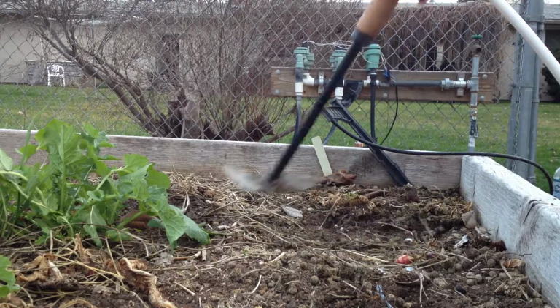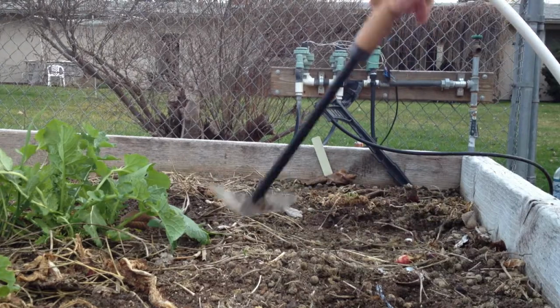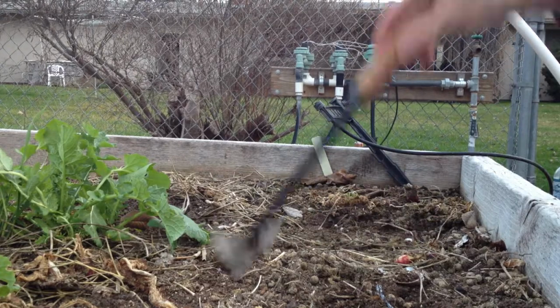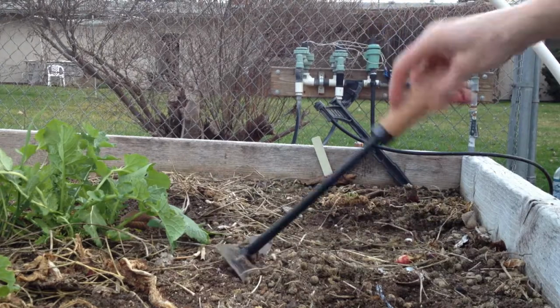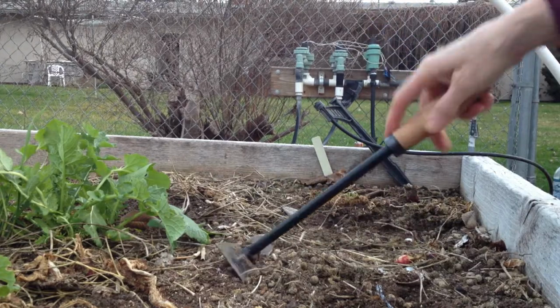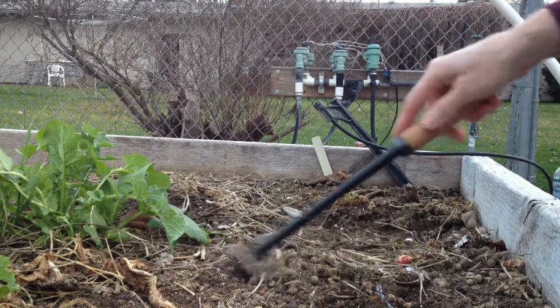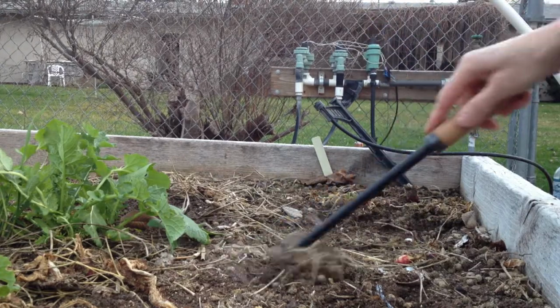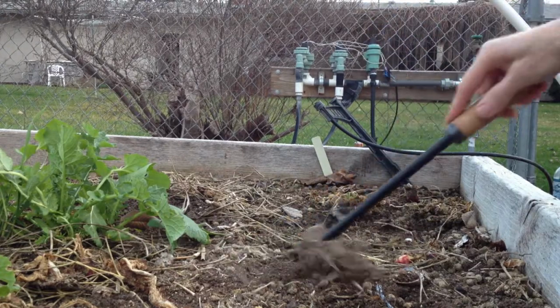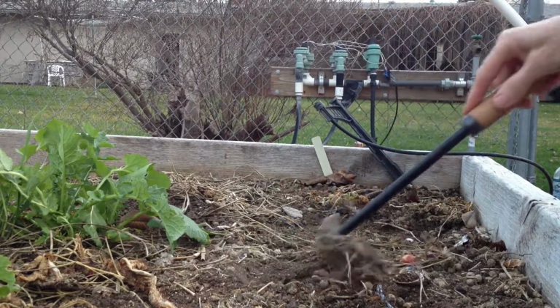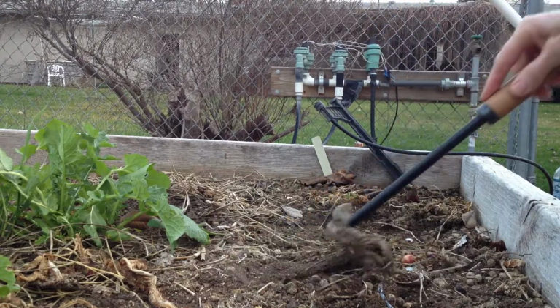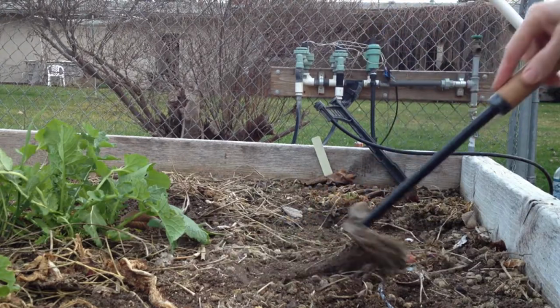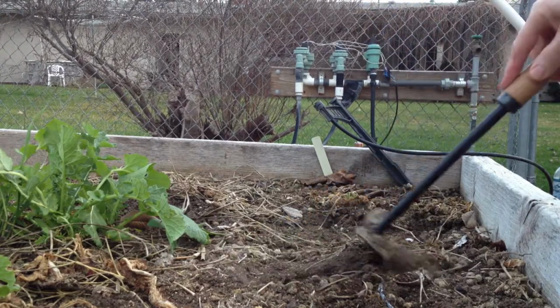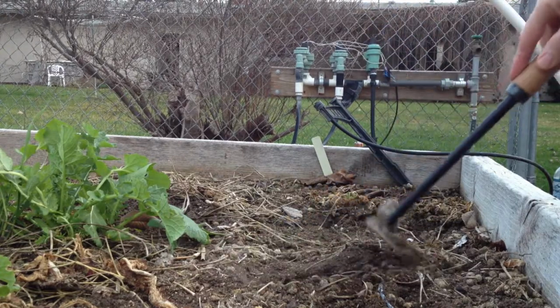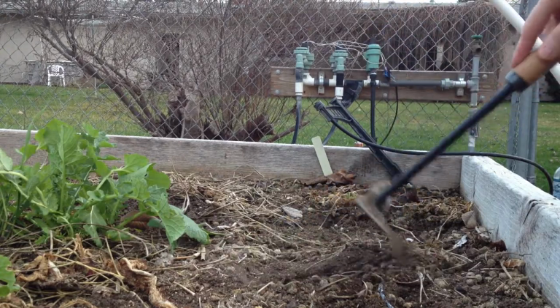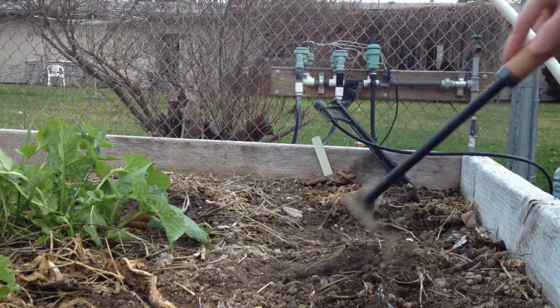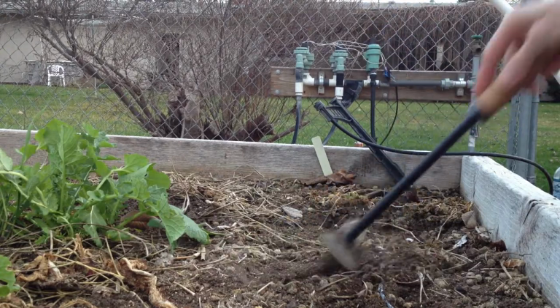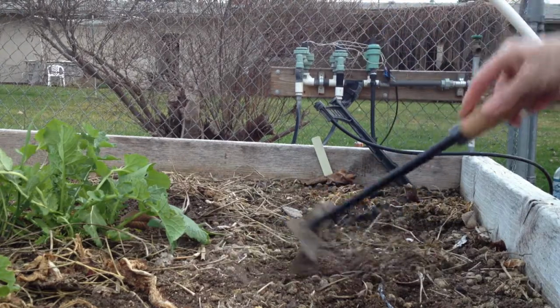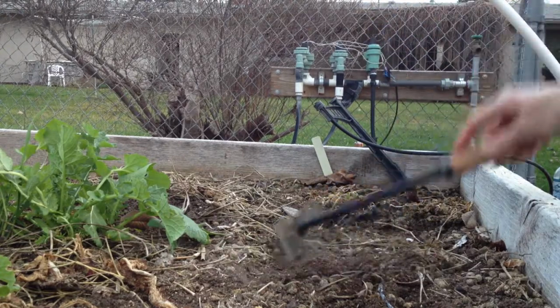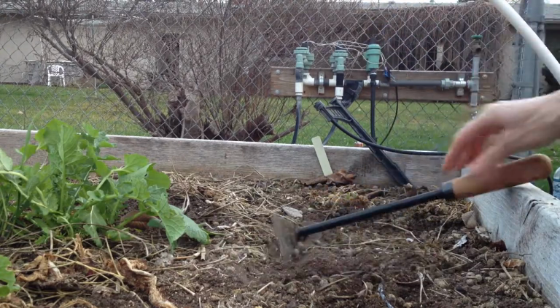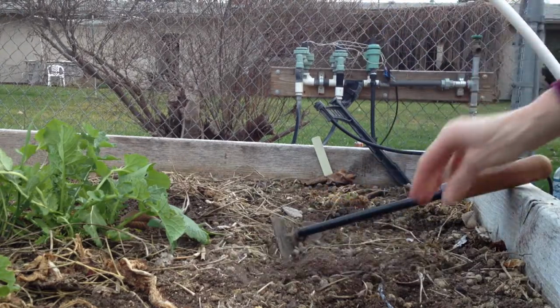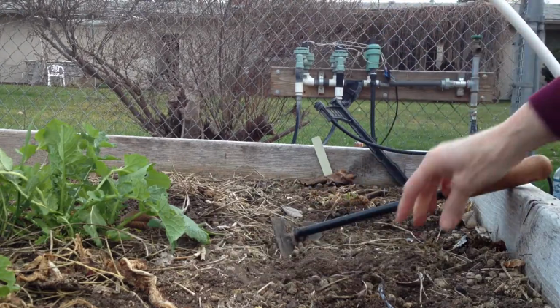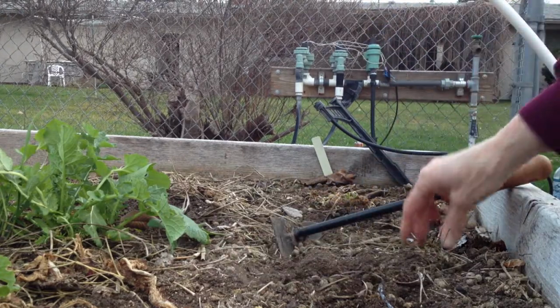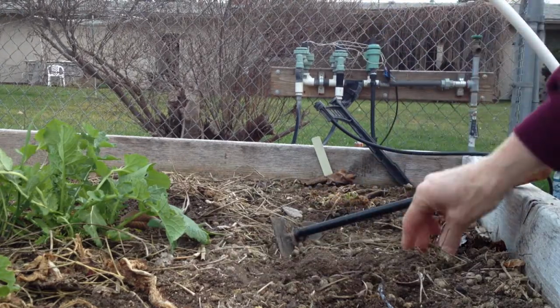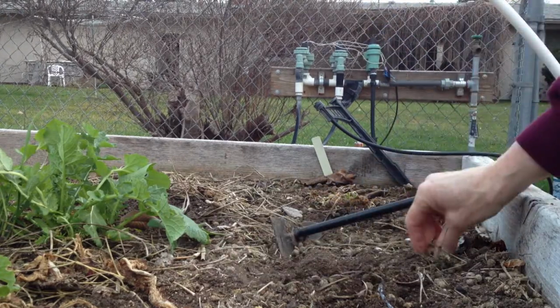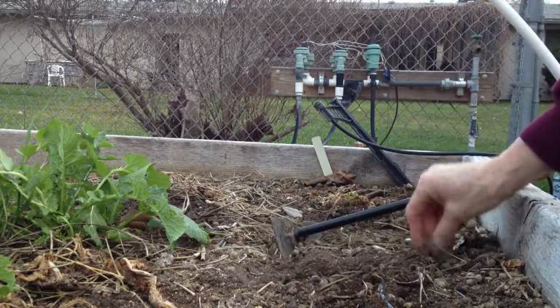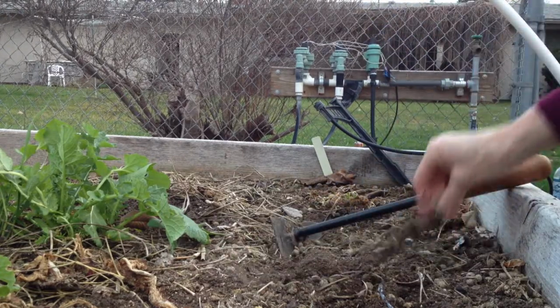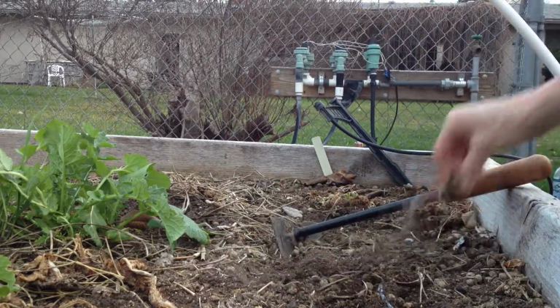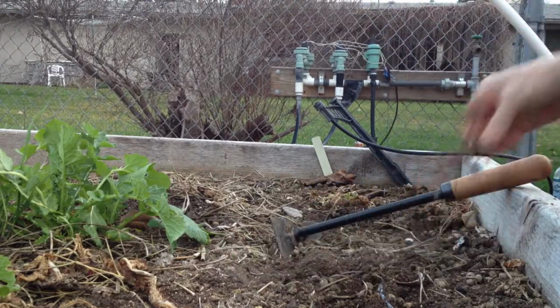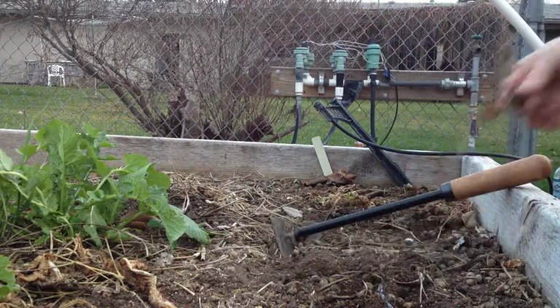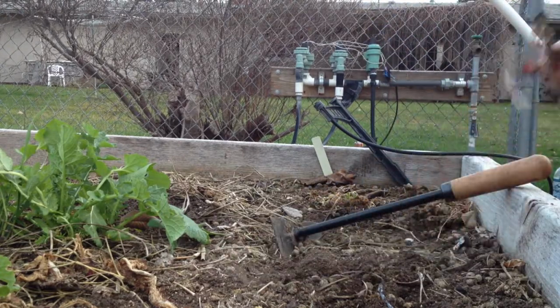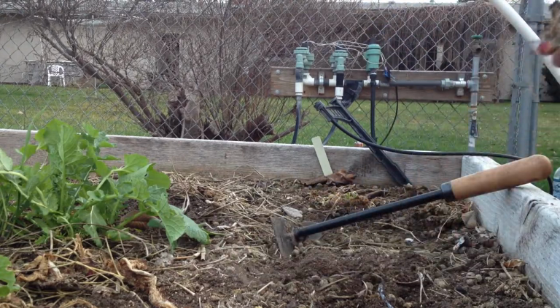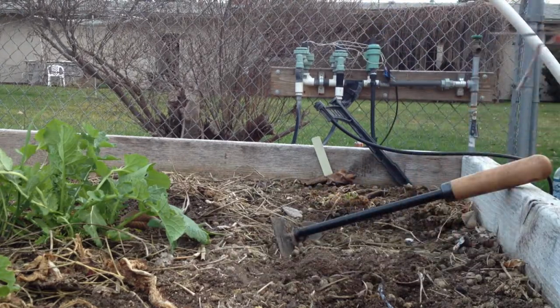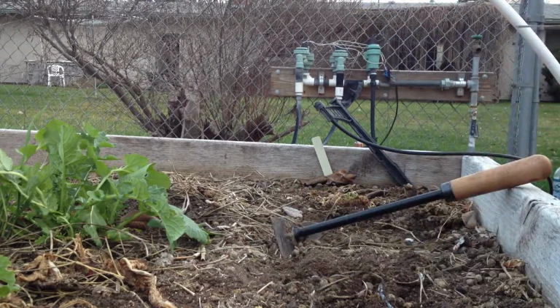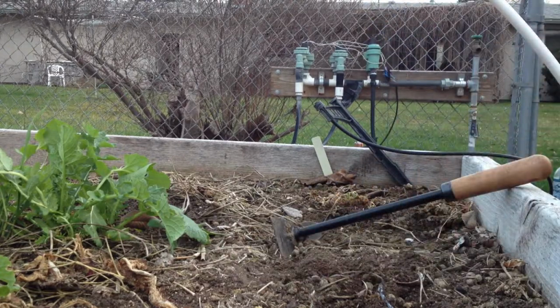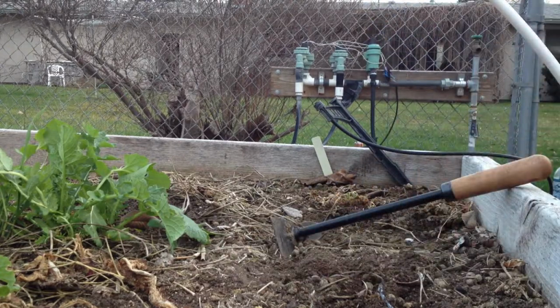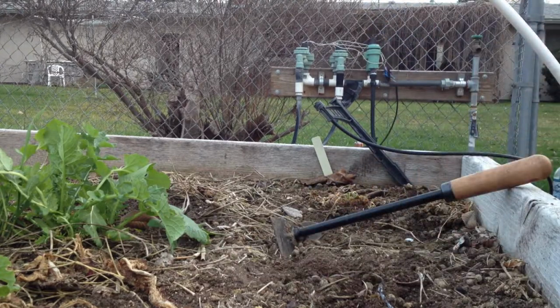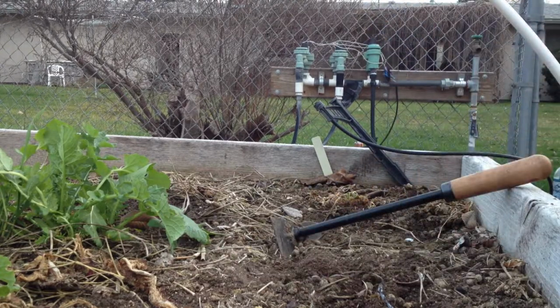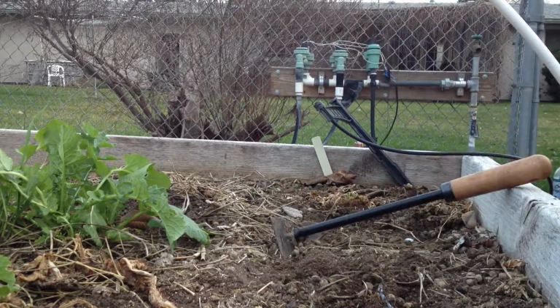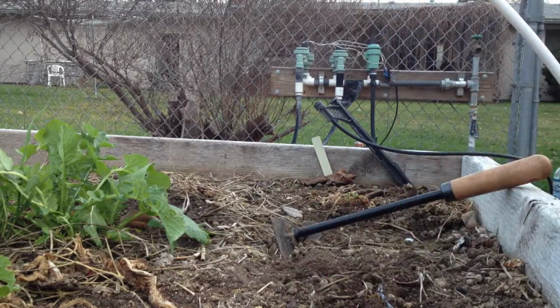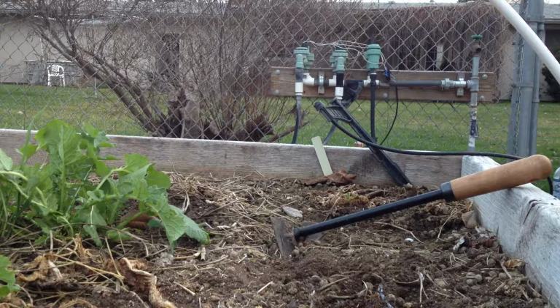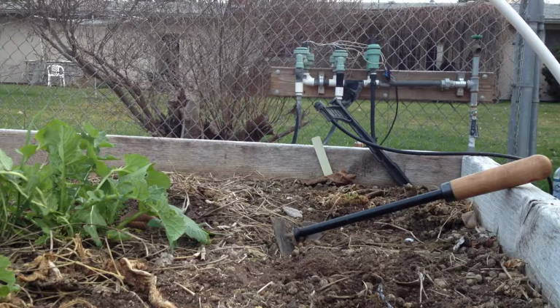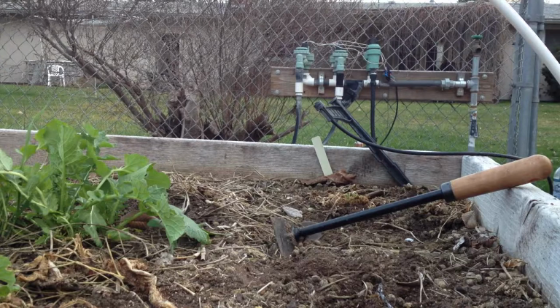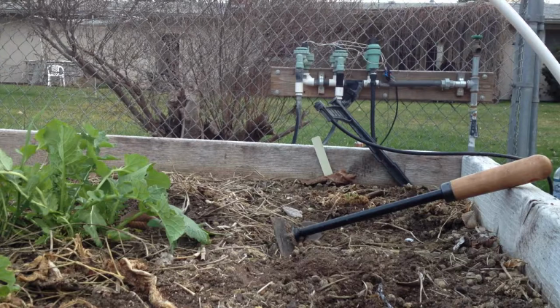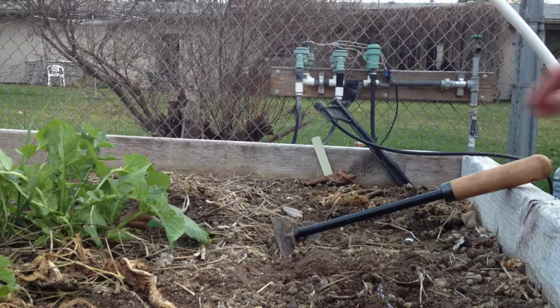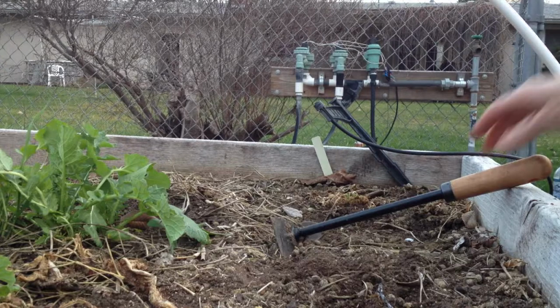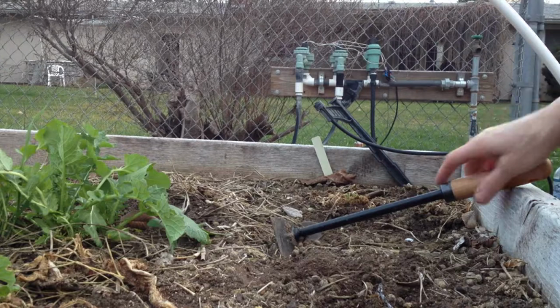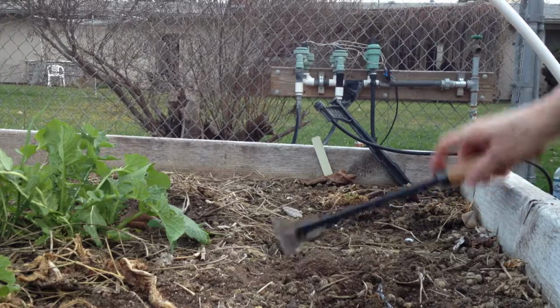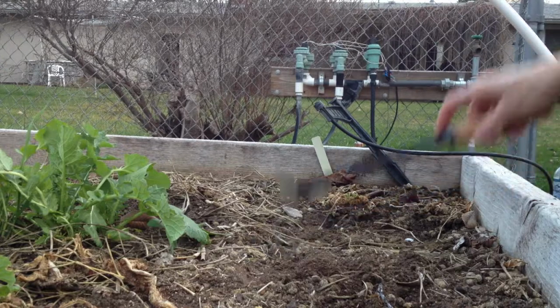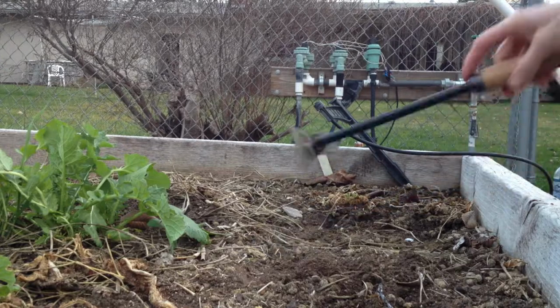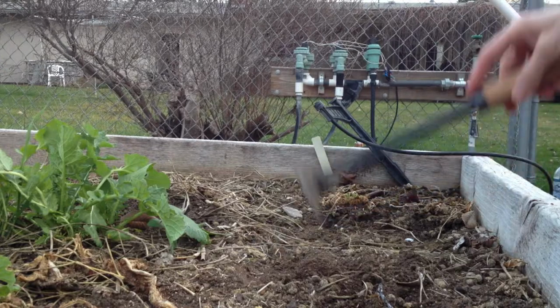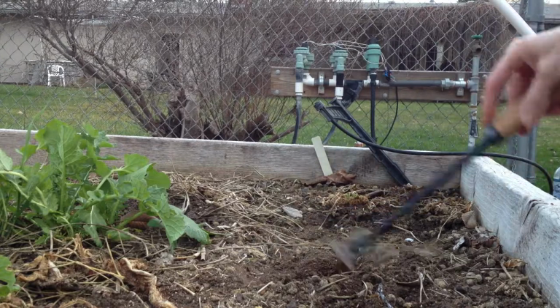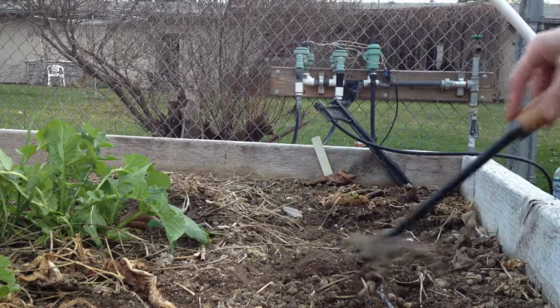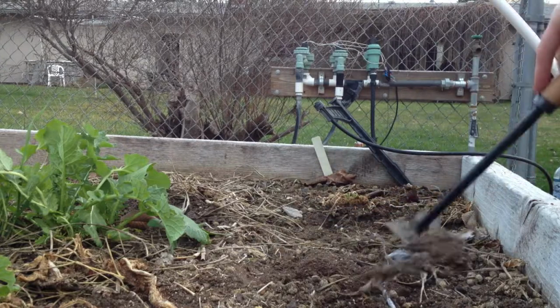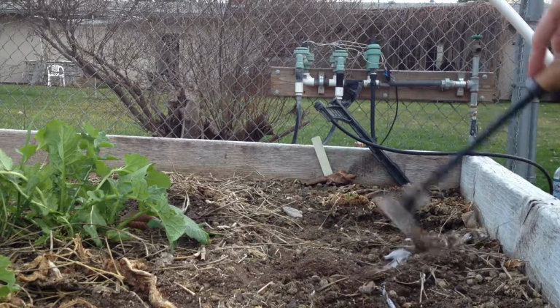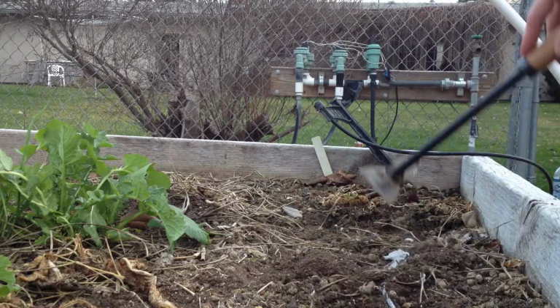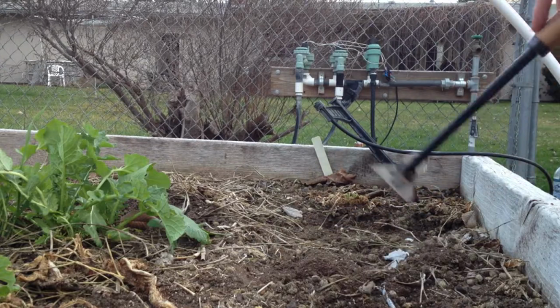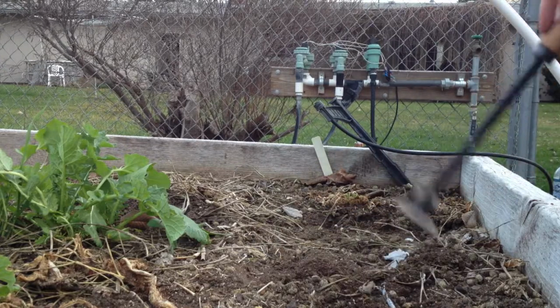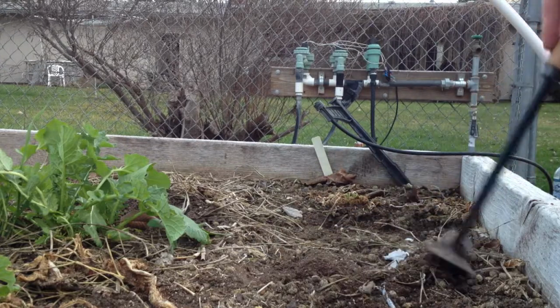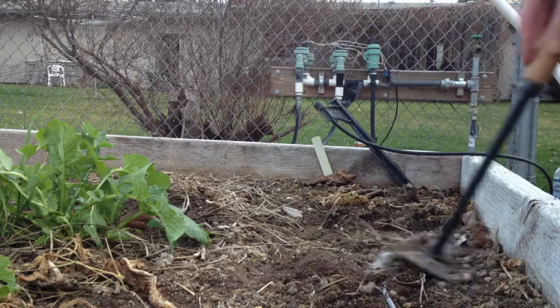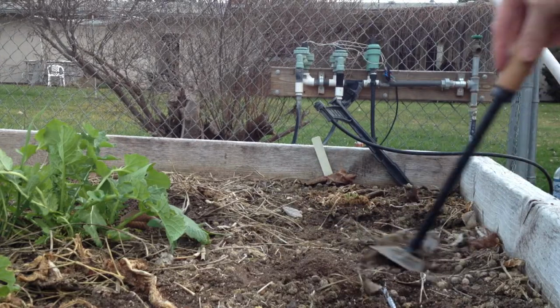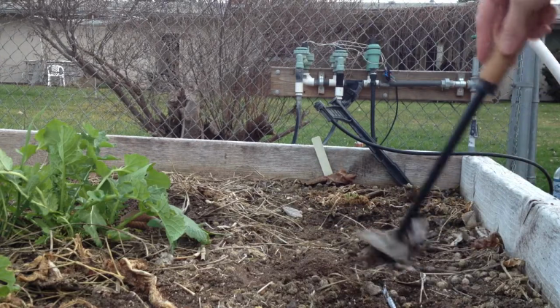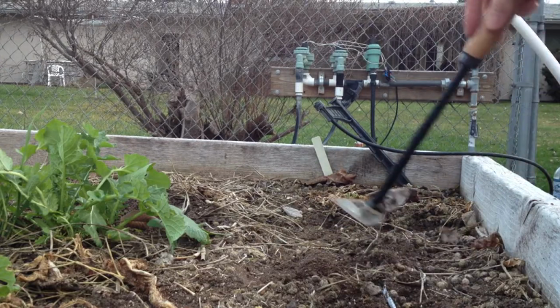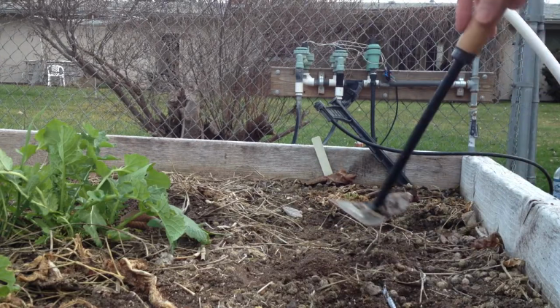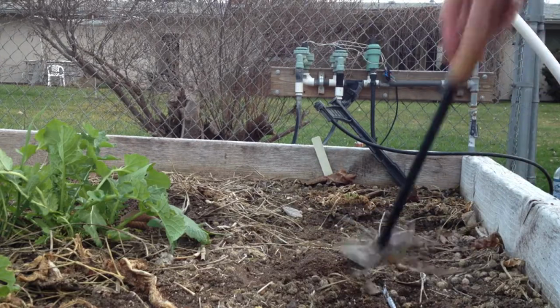Oh, I have some half-frozen radishes left over.